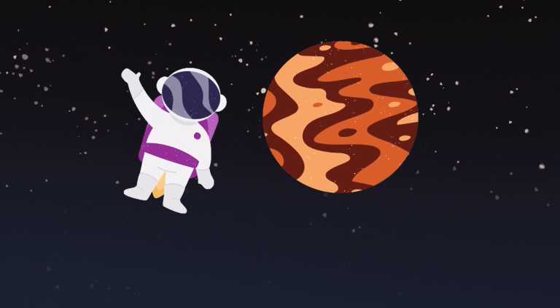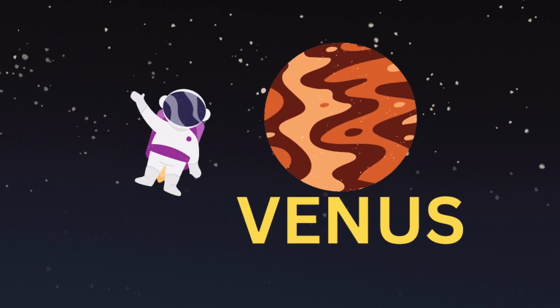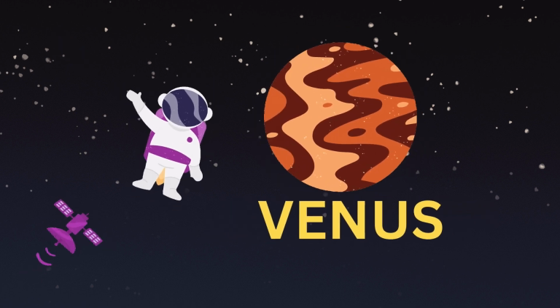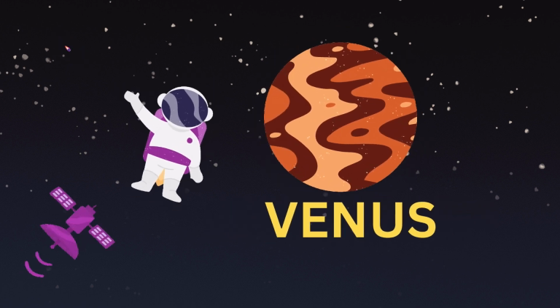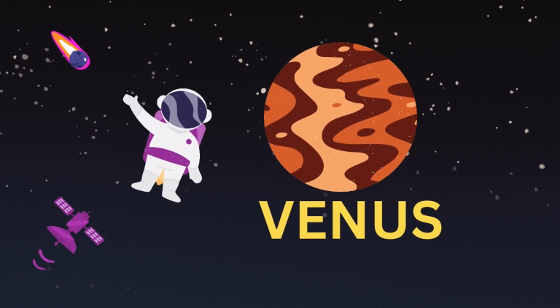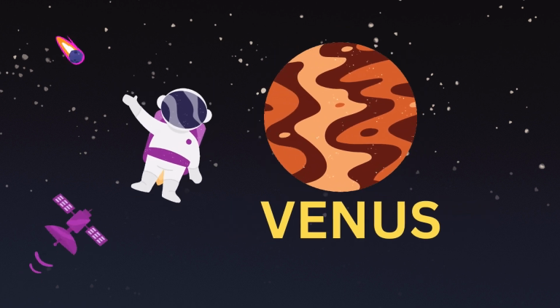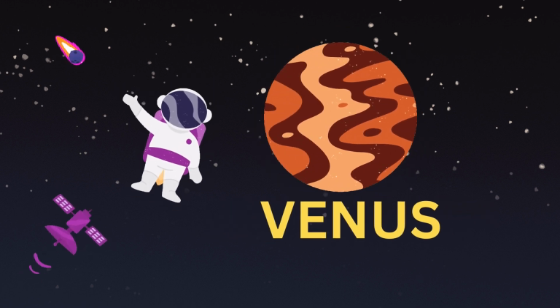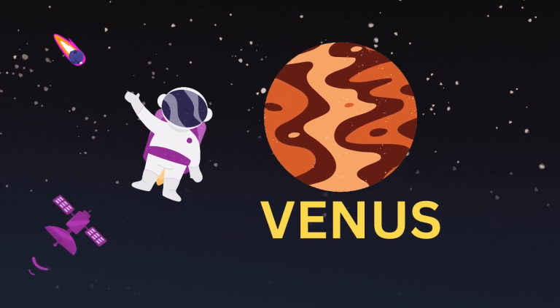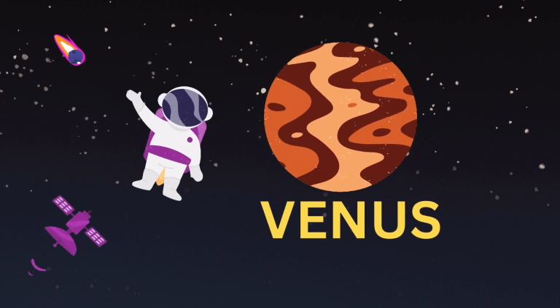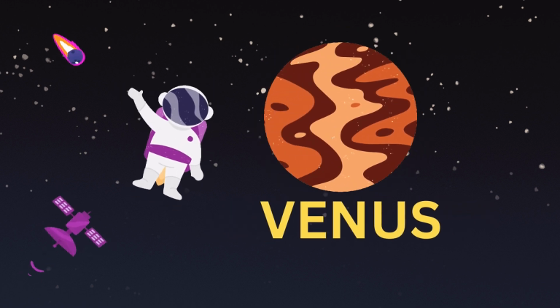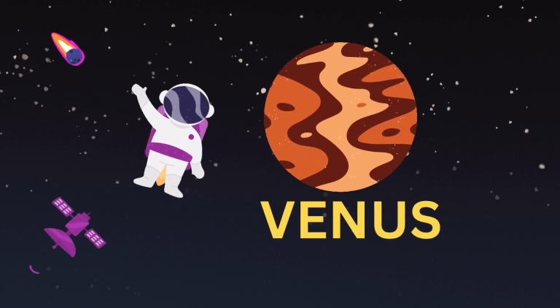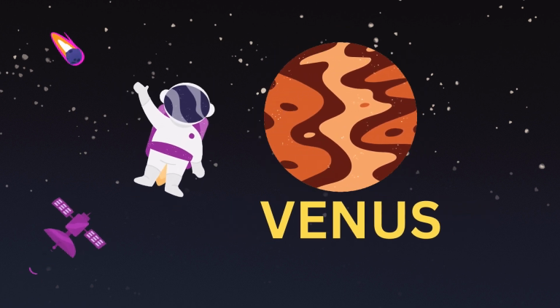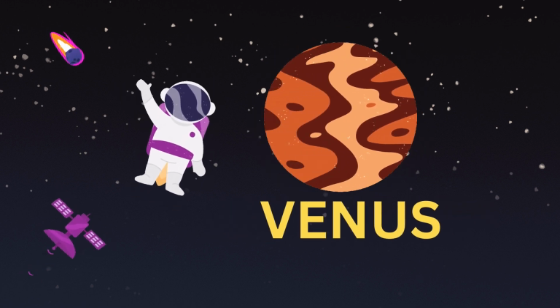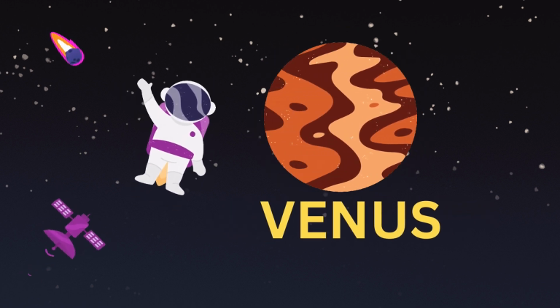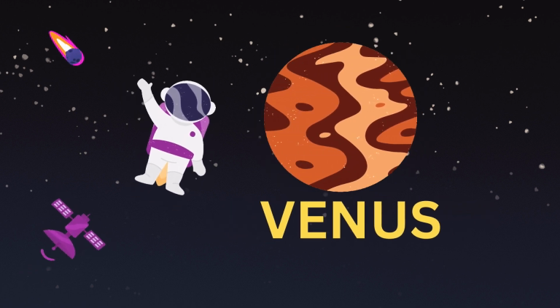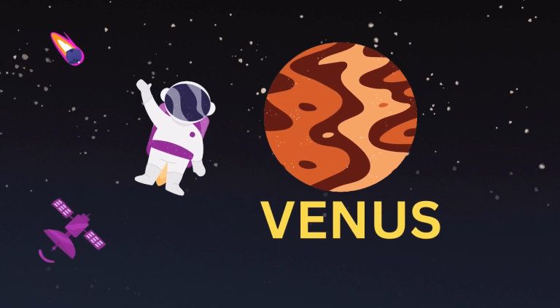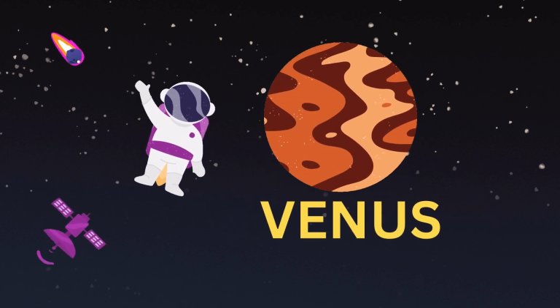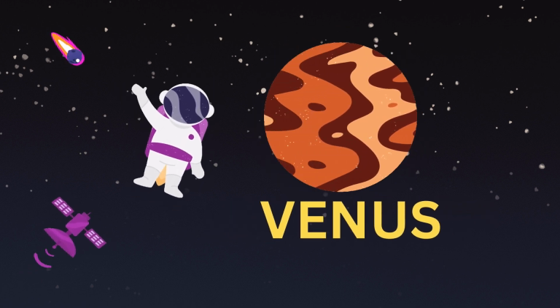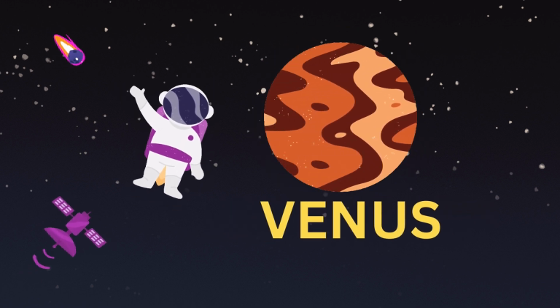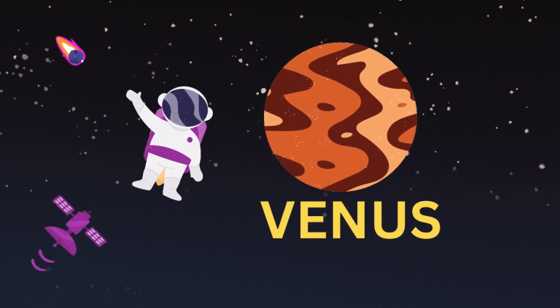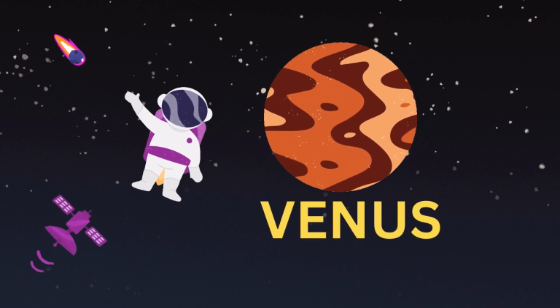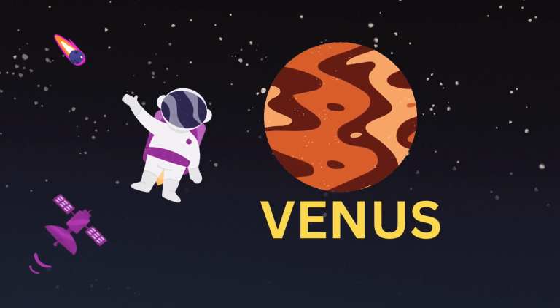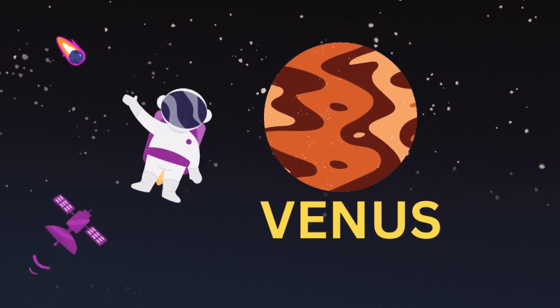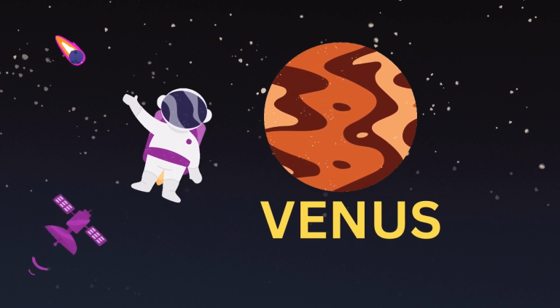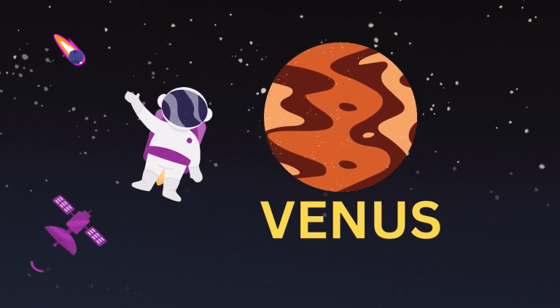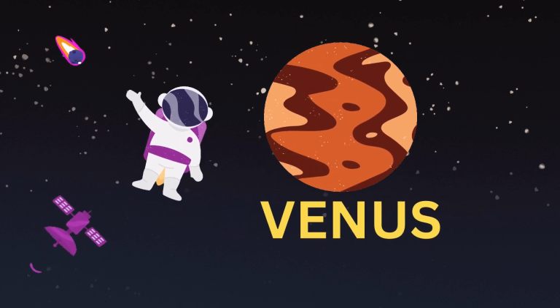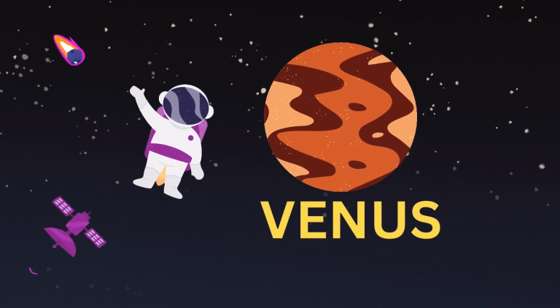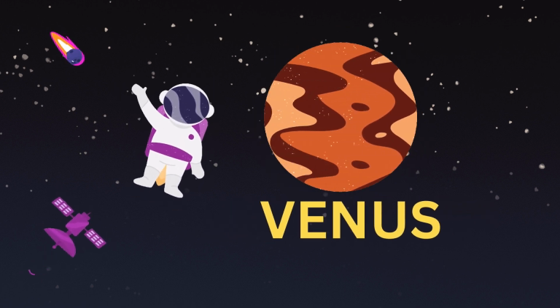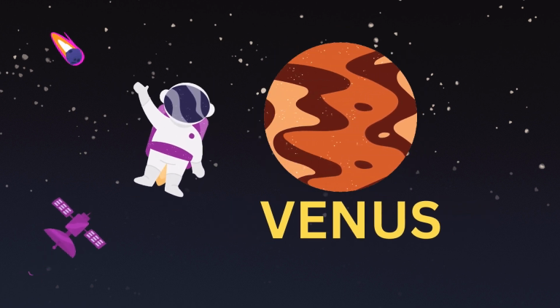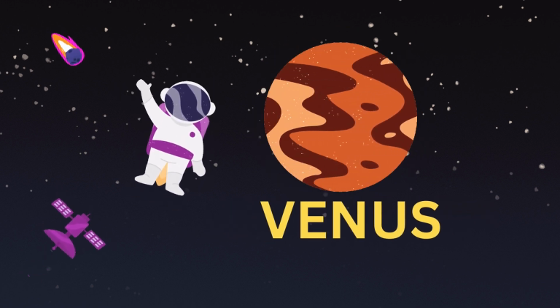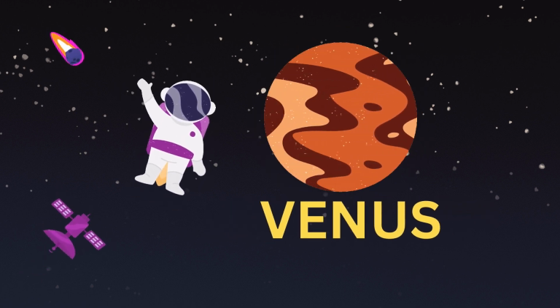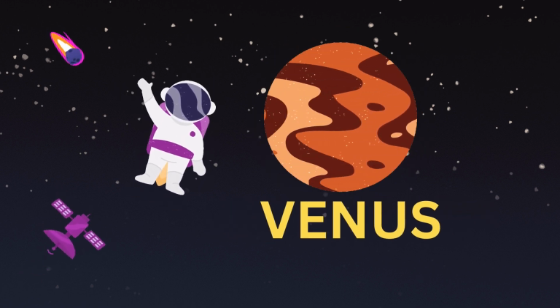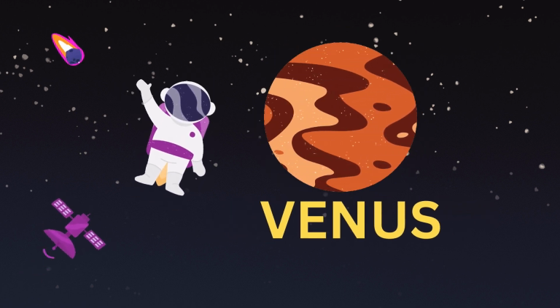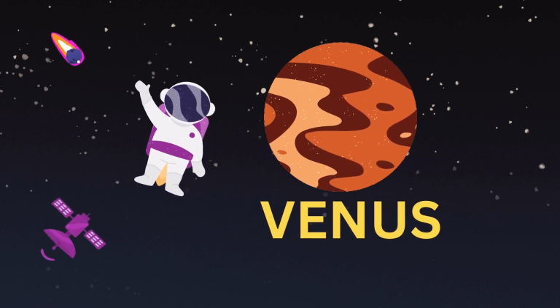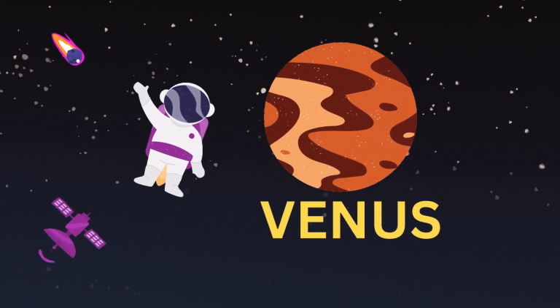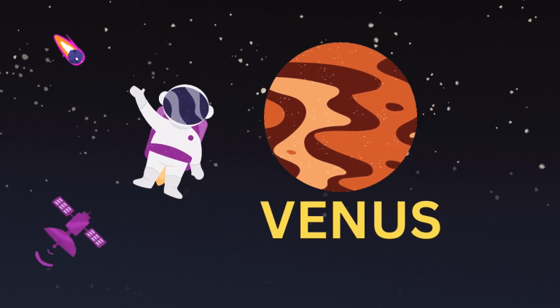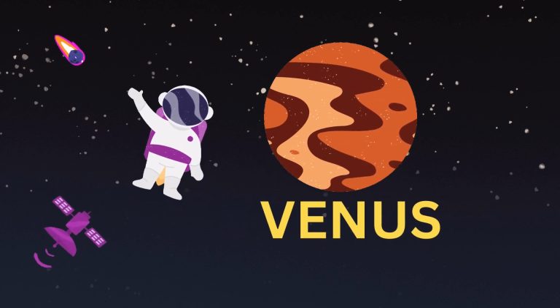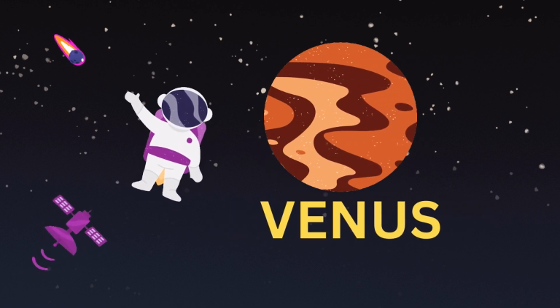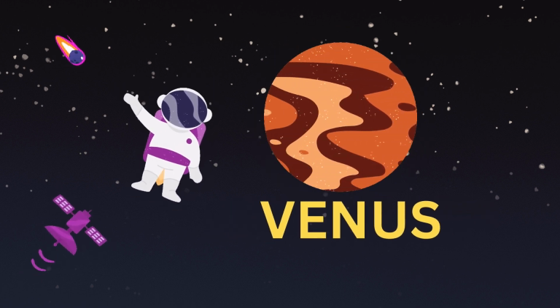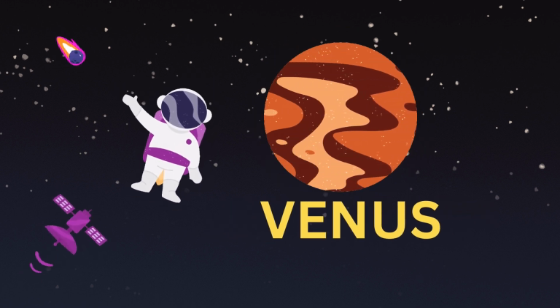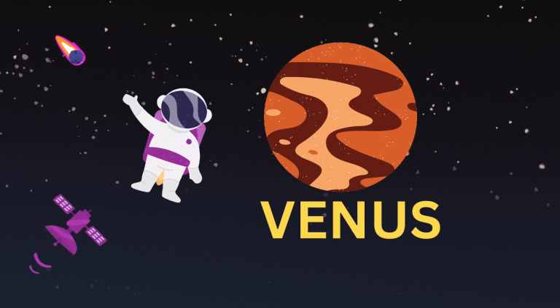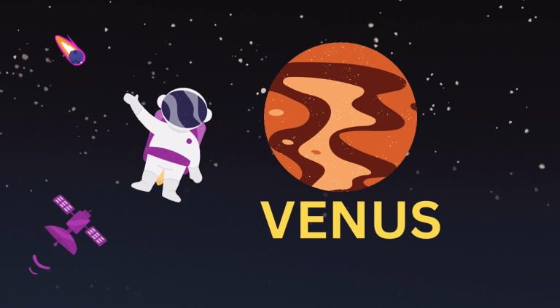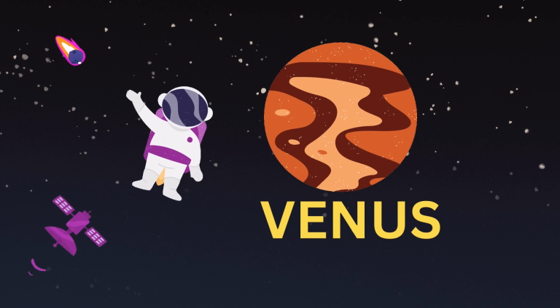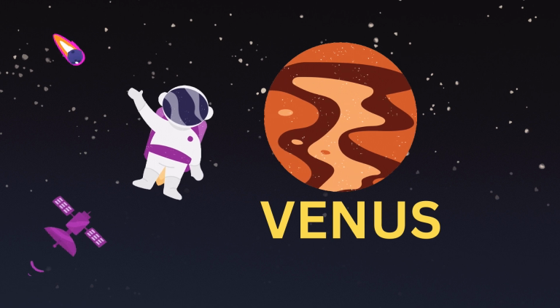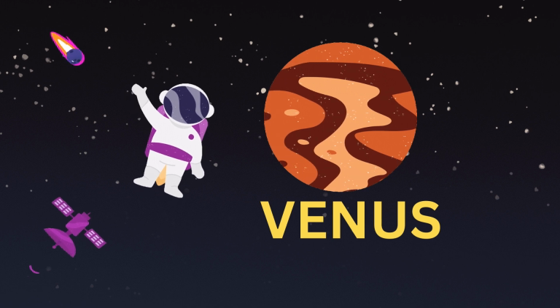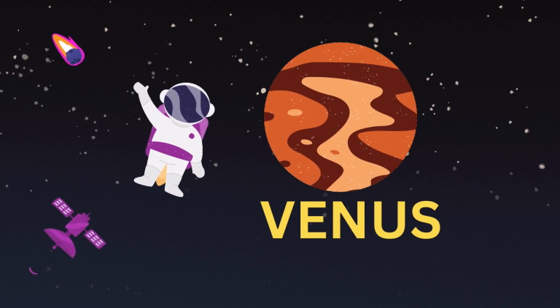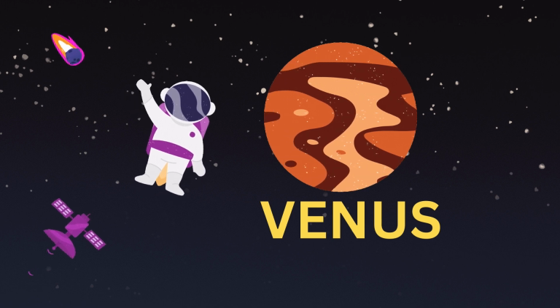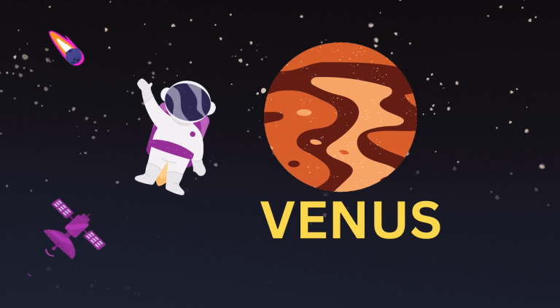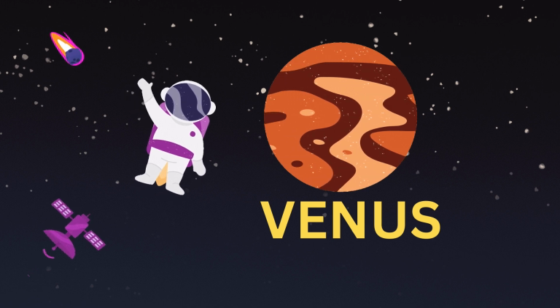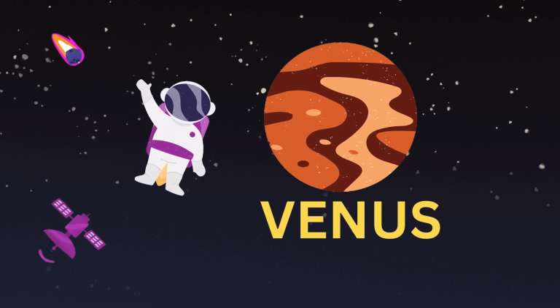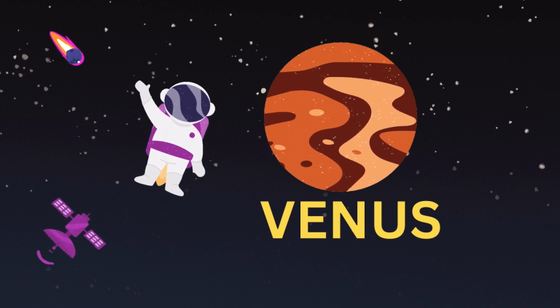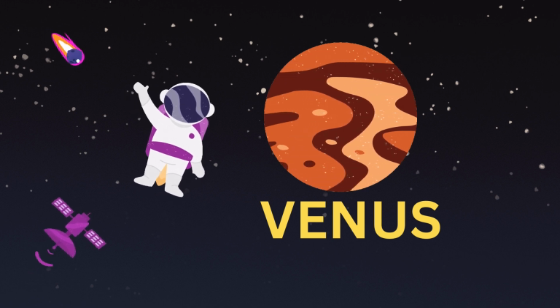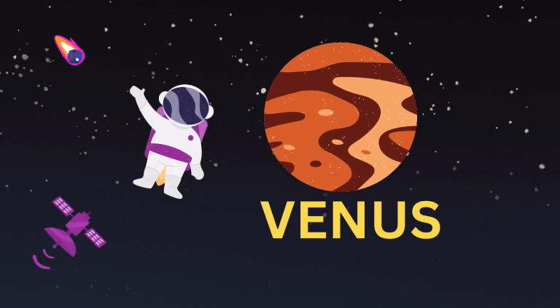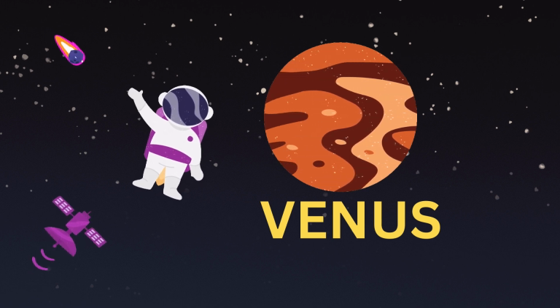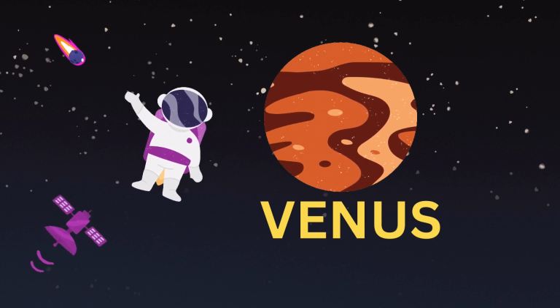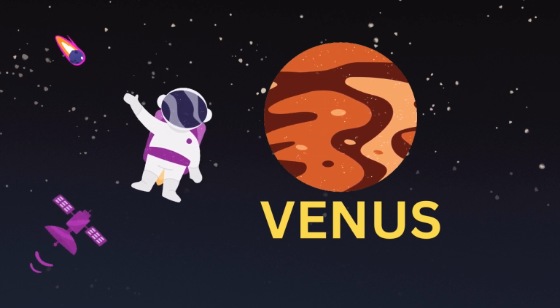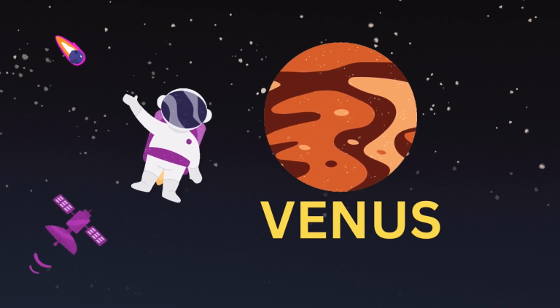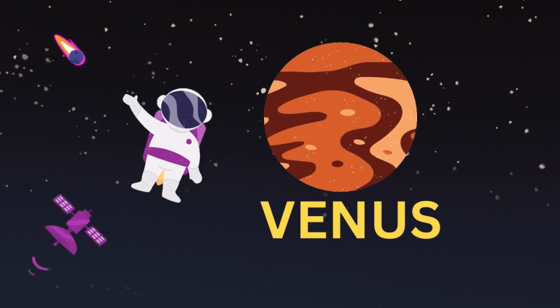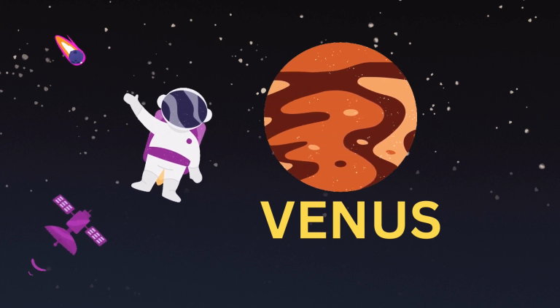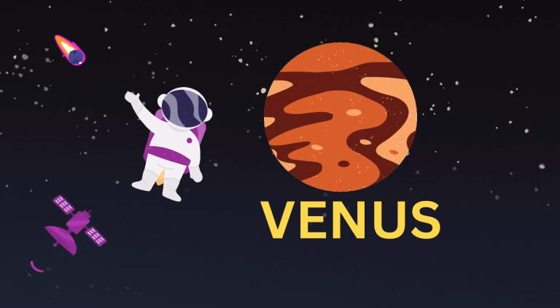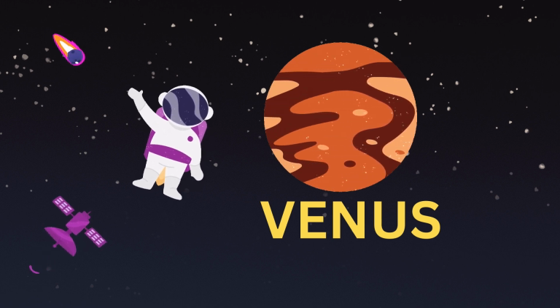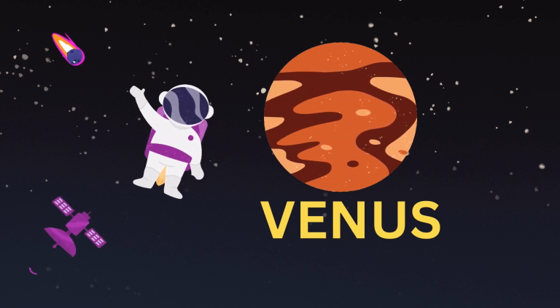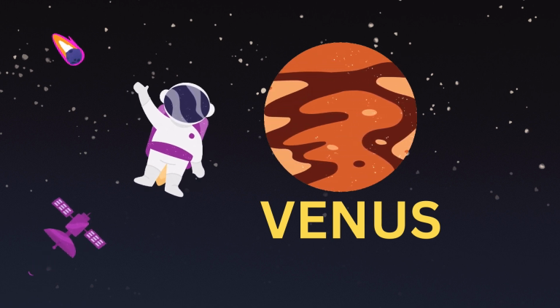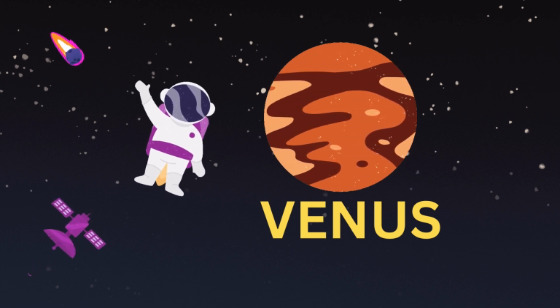Venus. Venus is the second closest planet to the Sun. It is the hottest planet in our solar system.